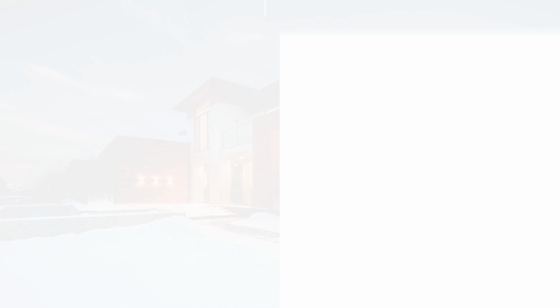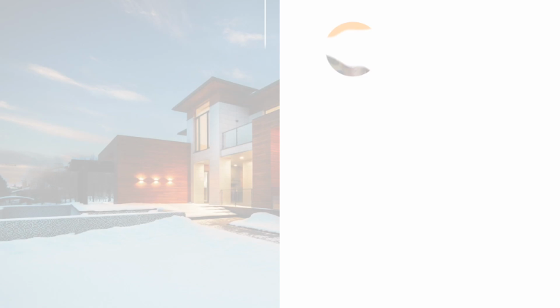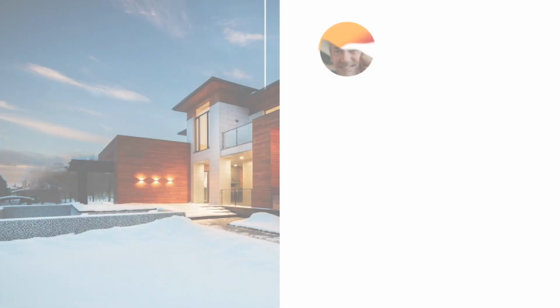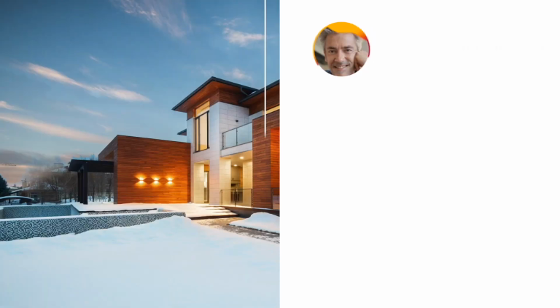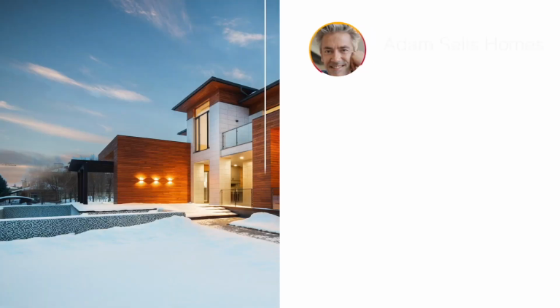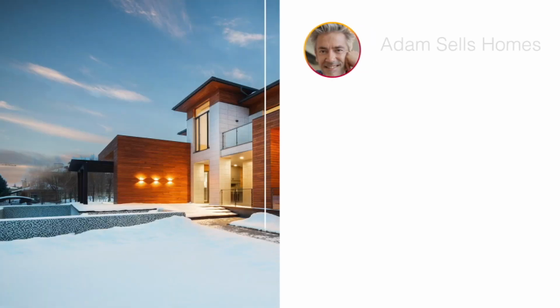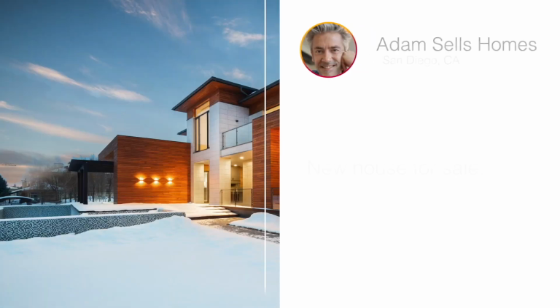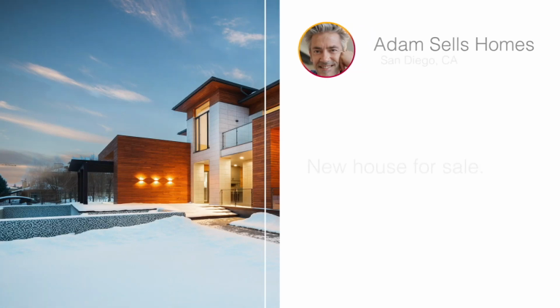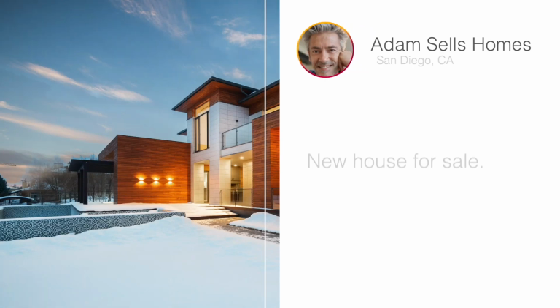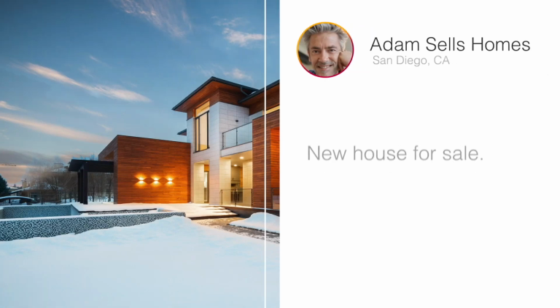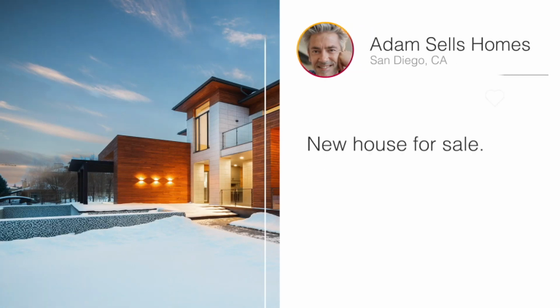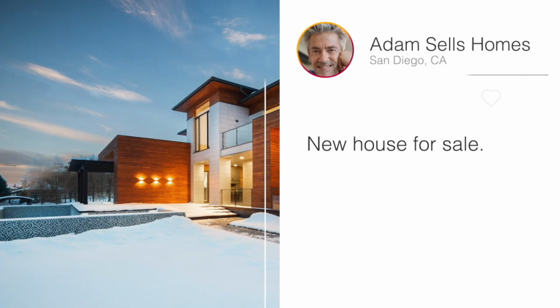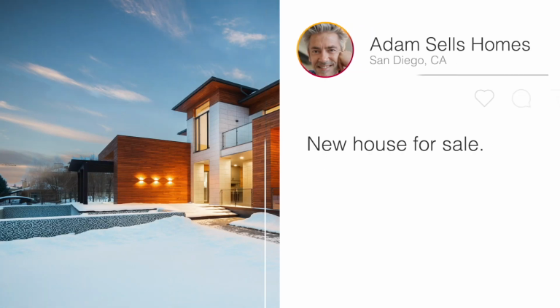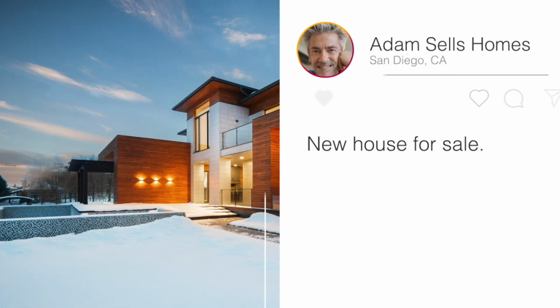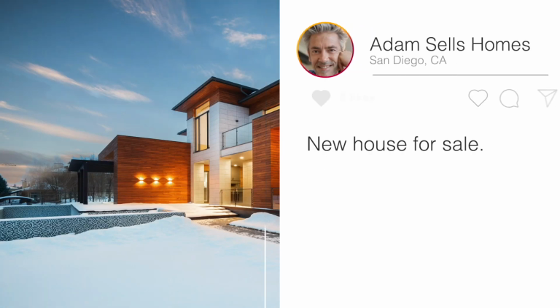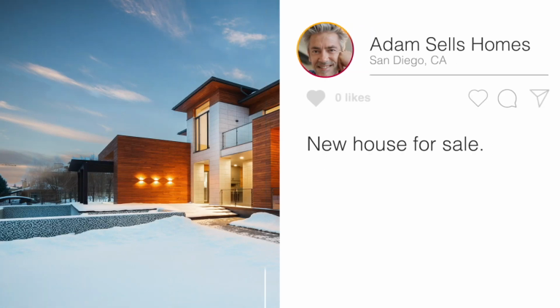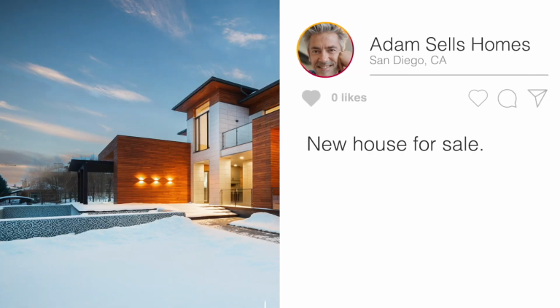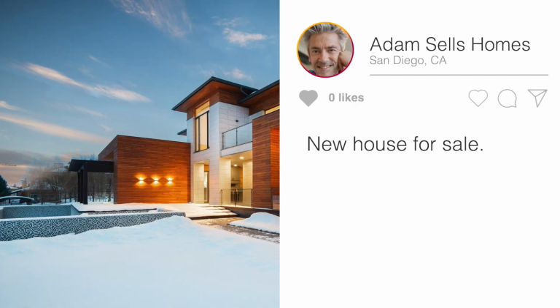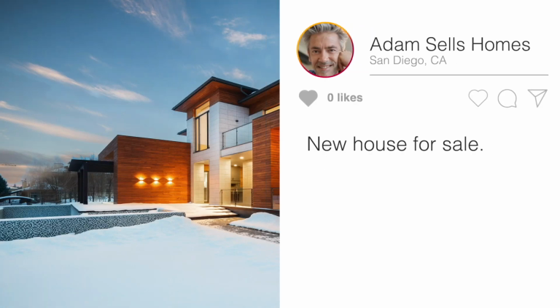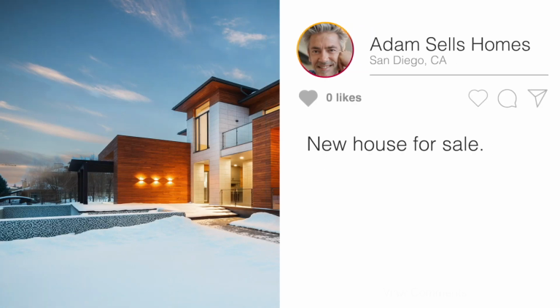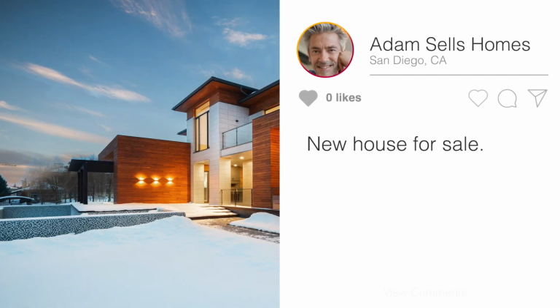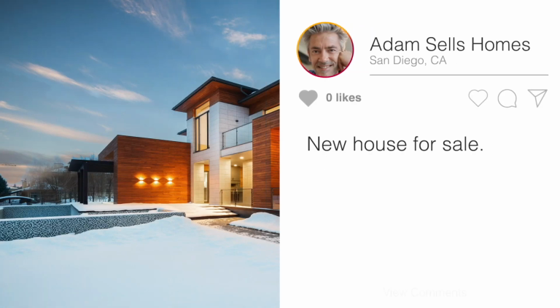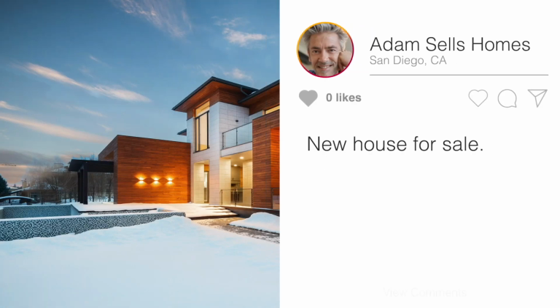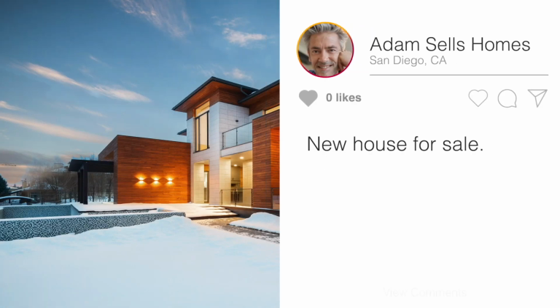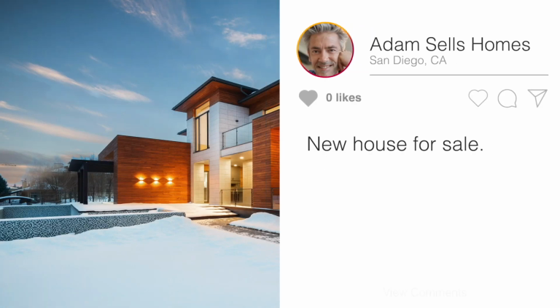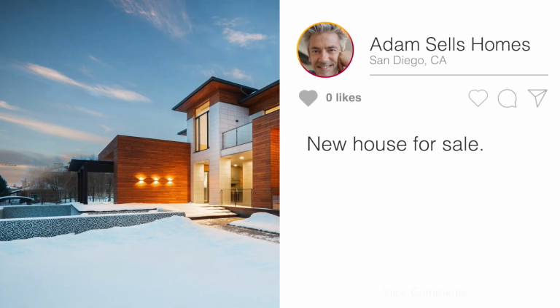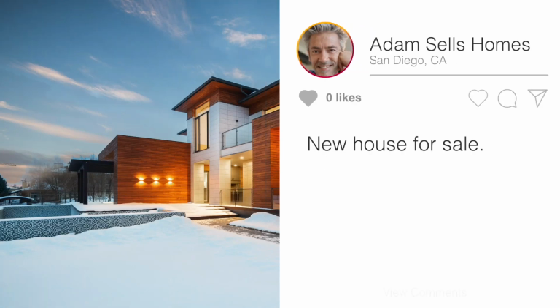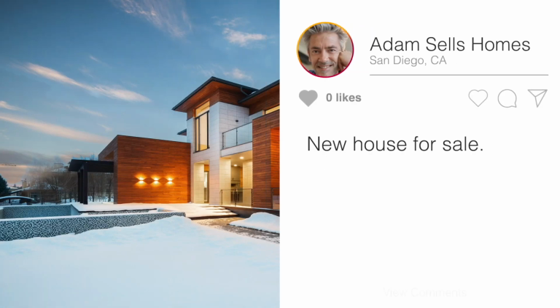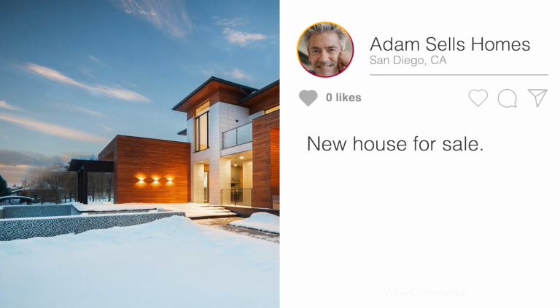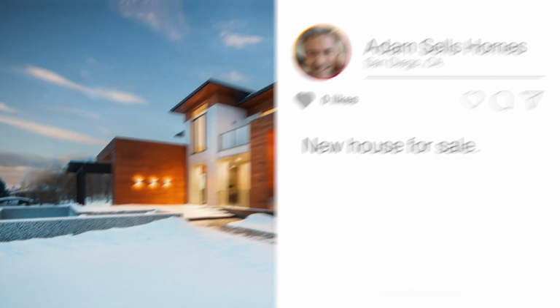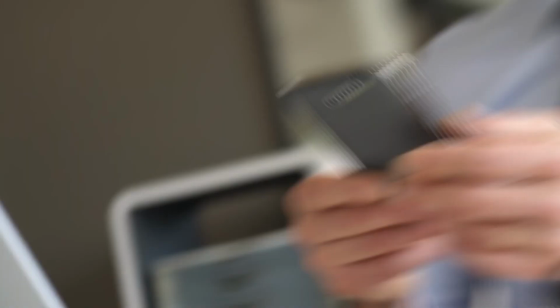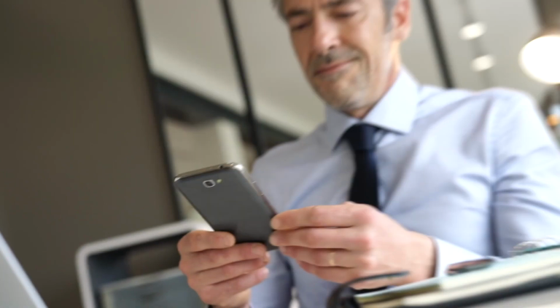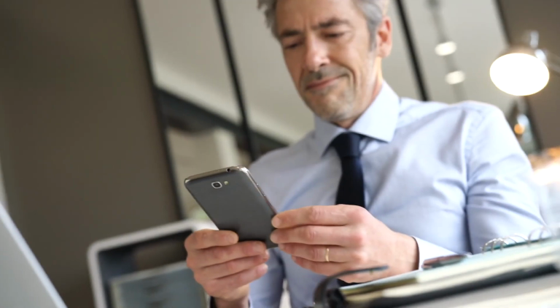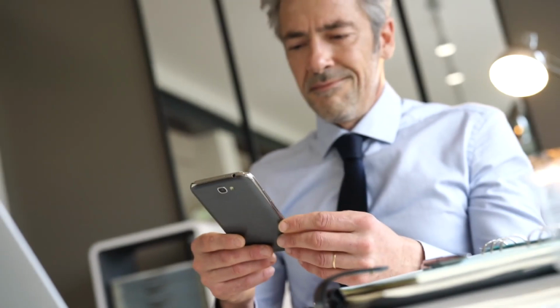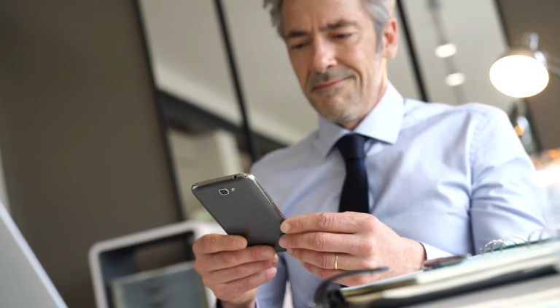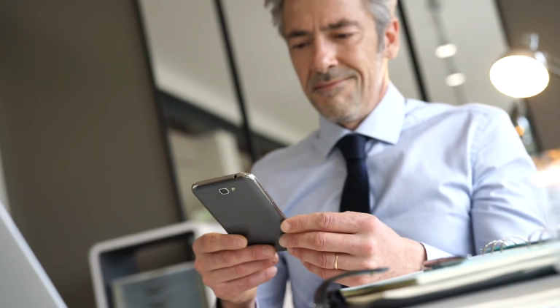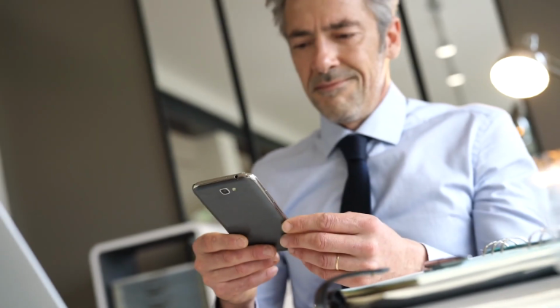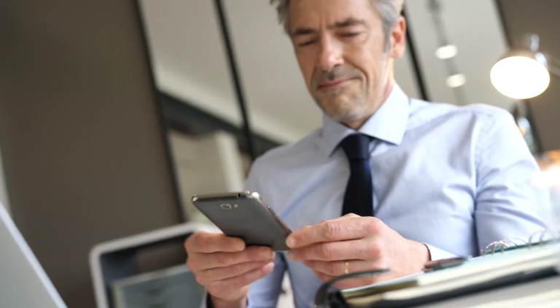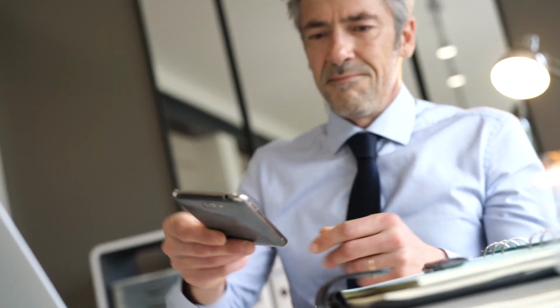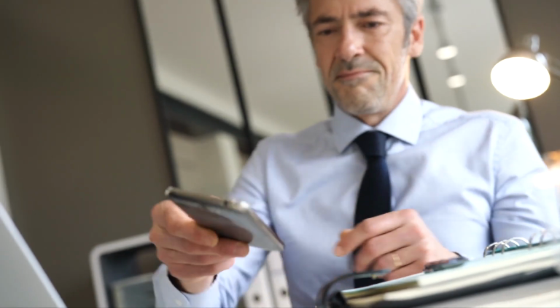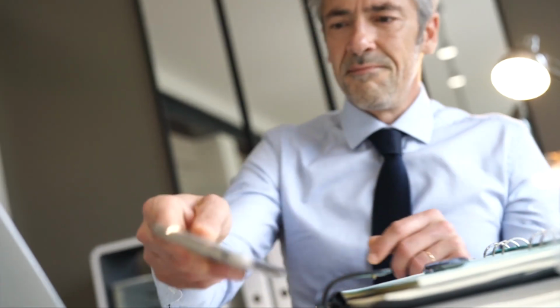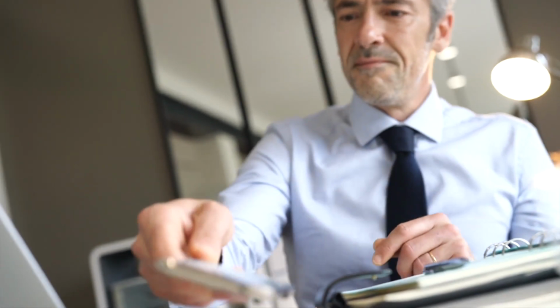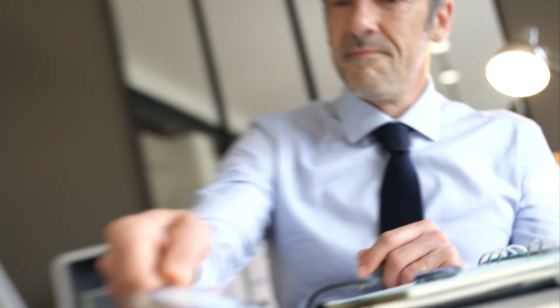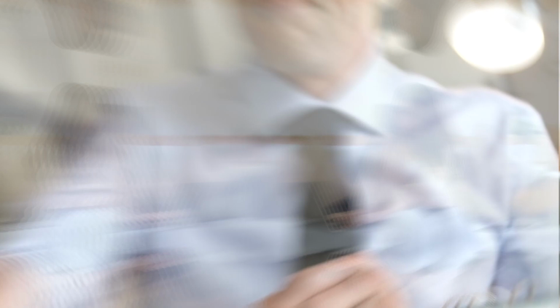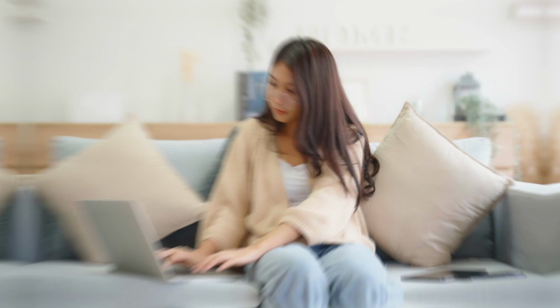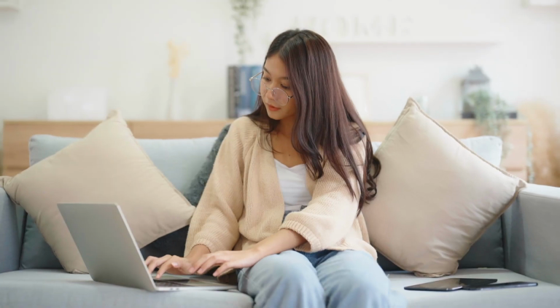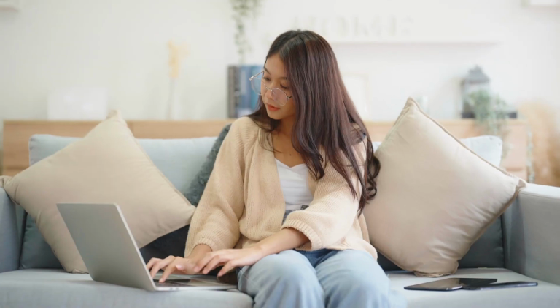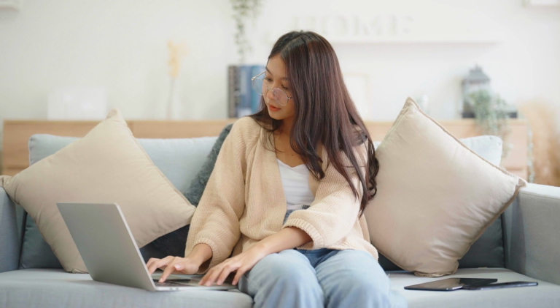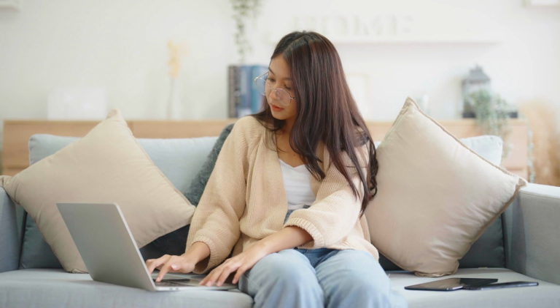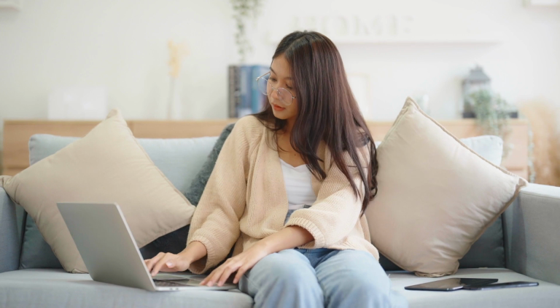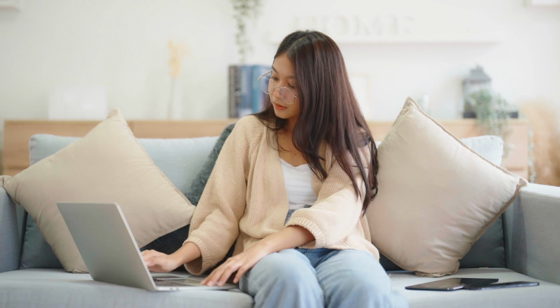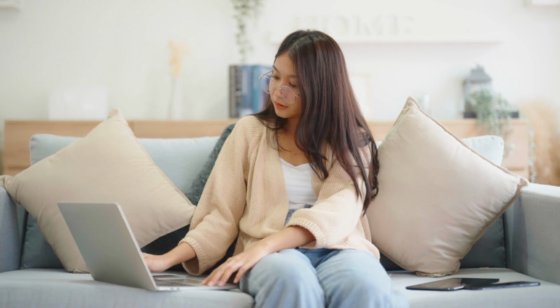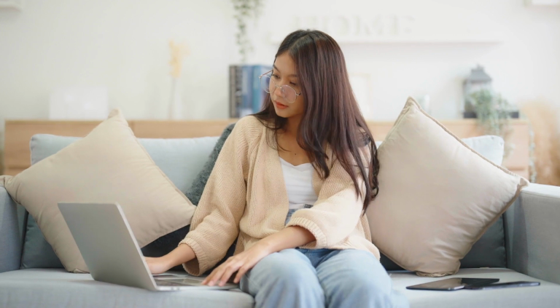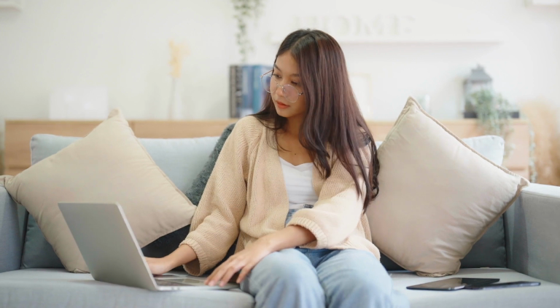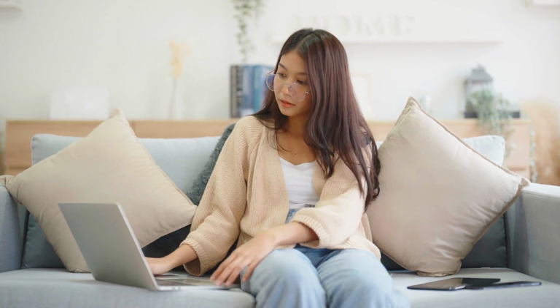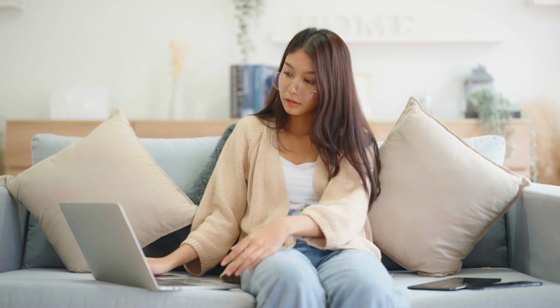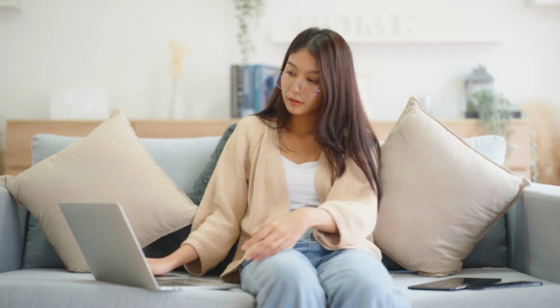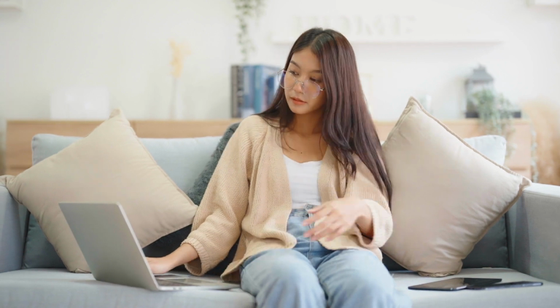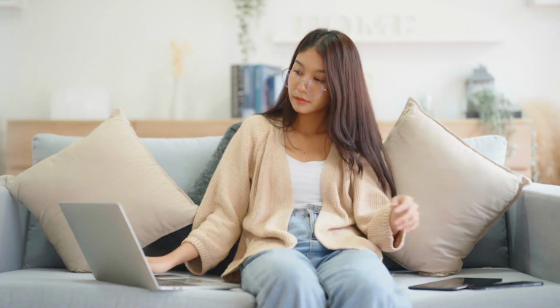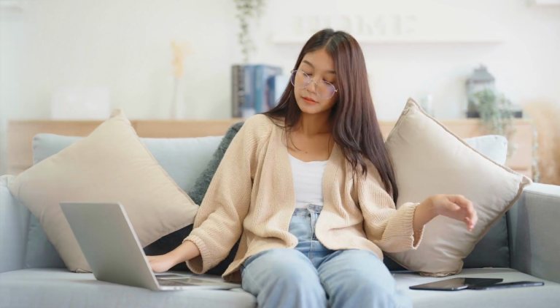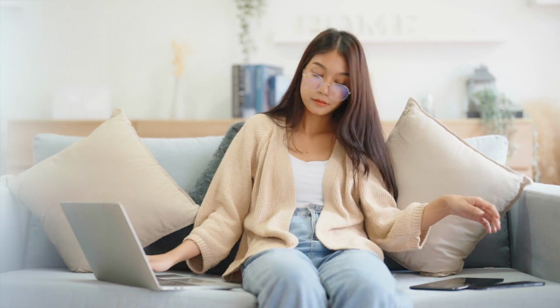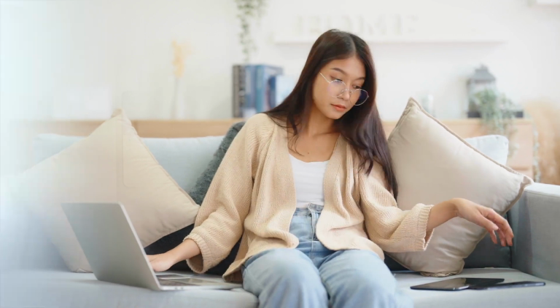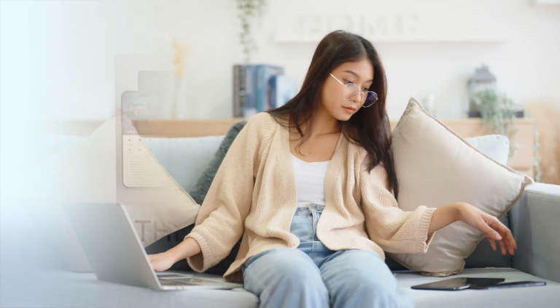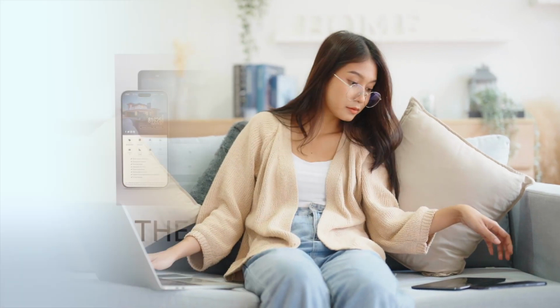Do you want help marketing your listing on social media? Are you juggling multiple design apps instead of winning more listings?